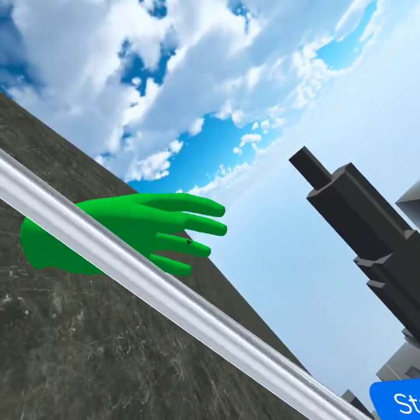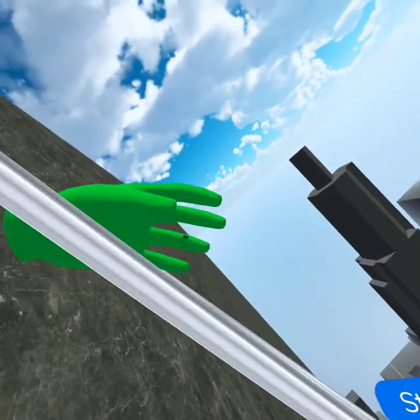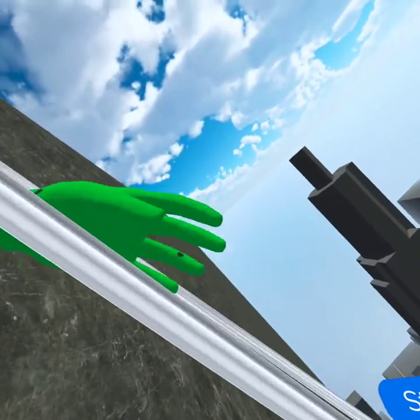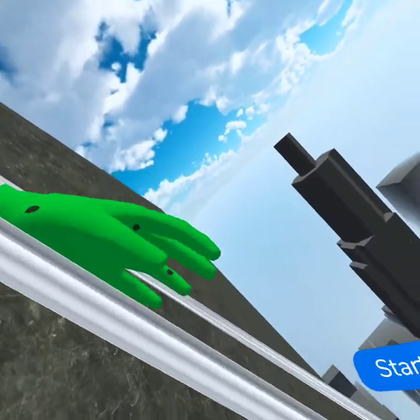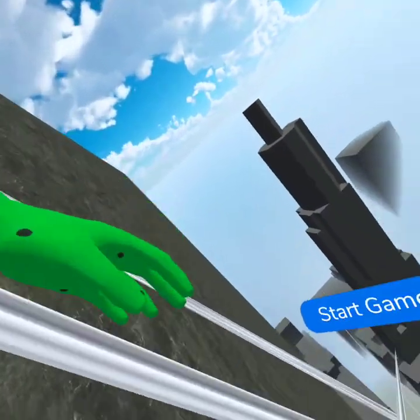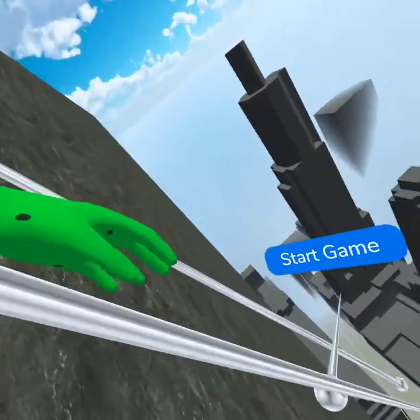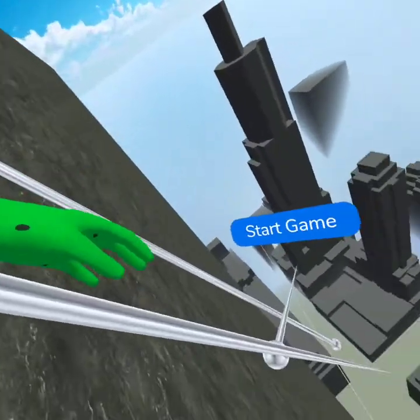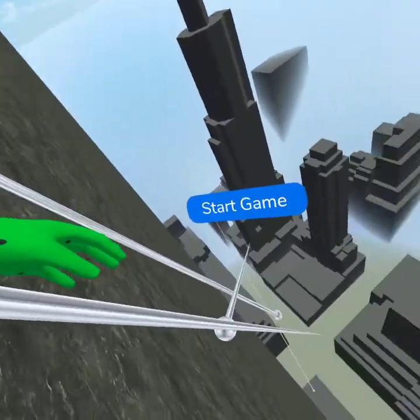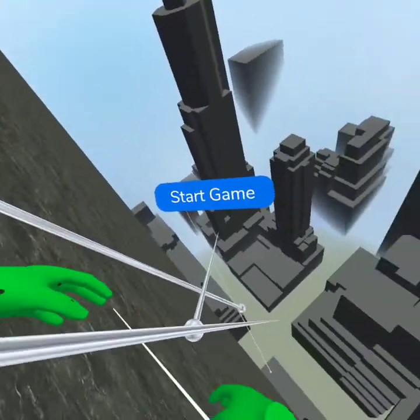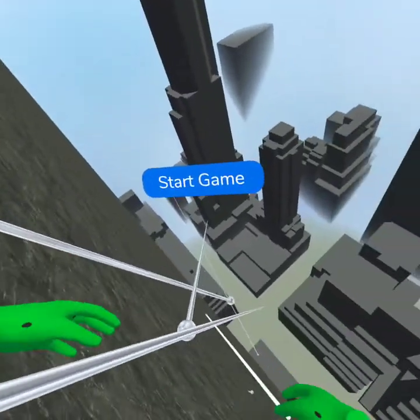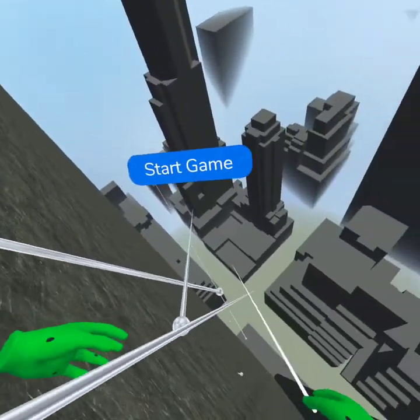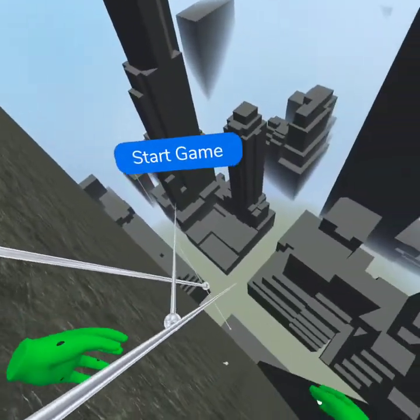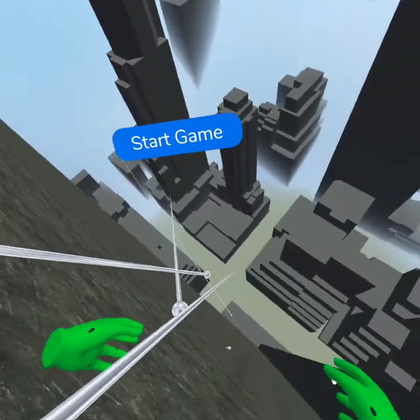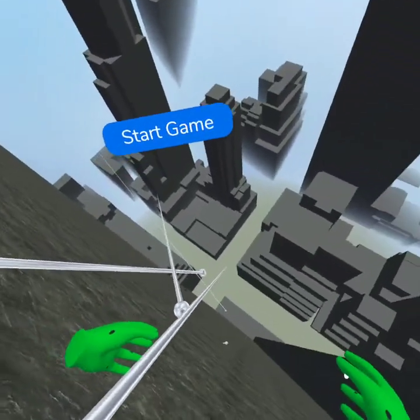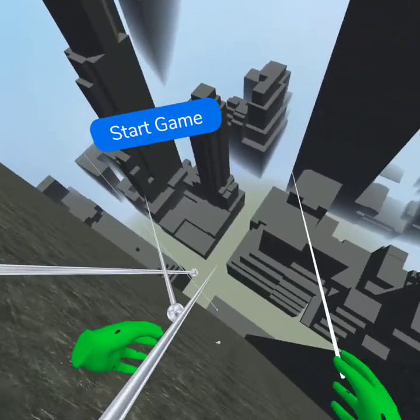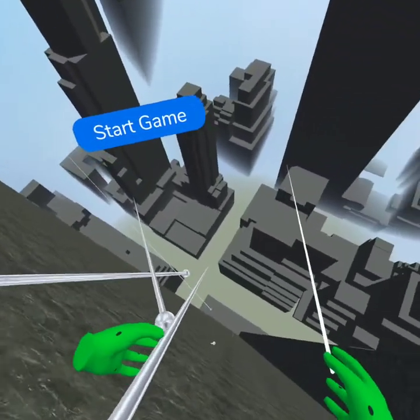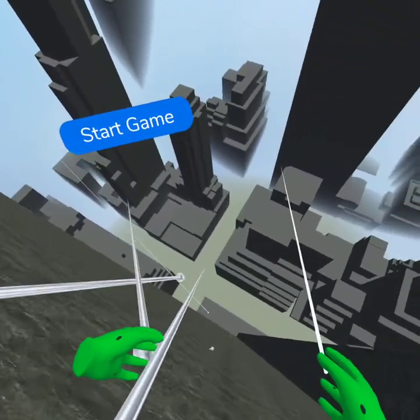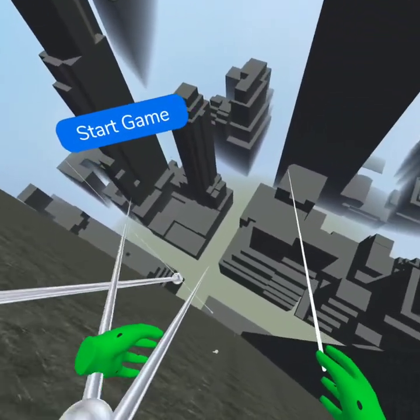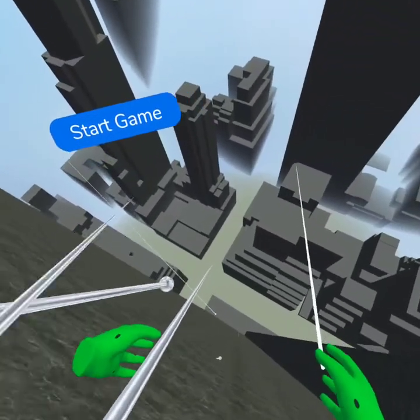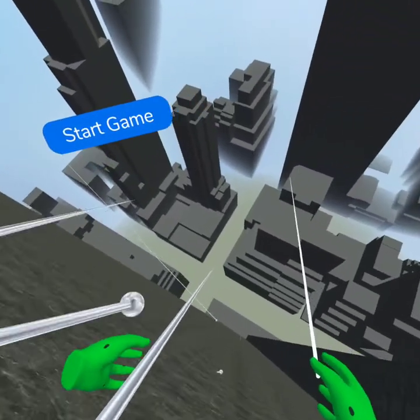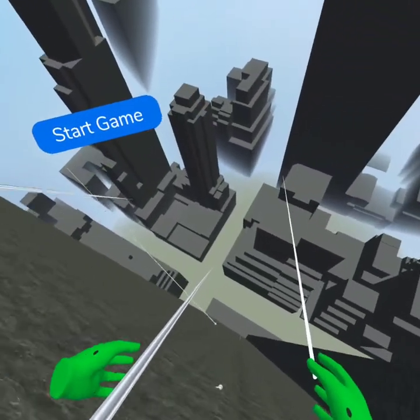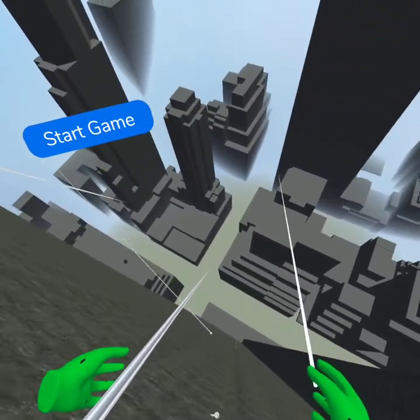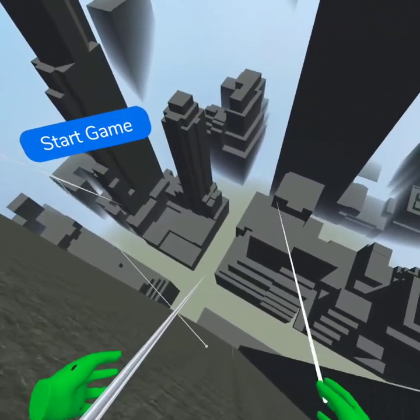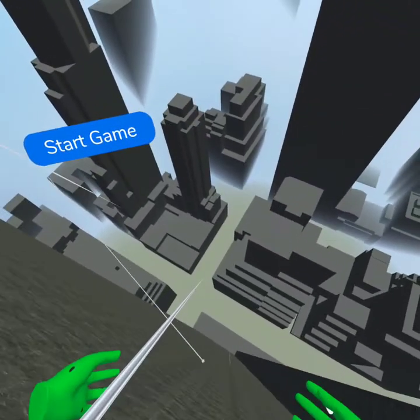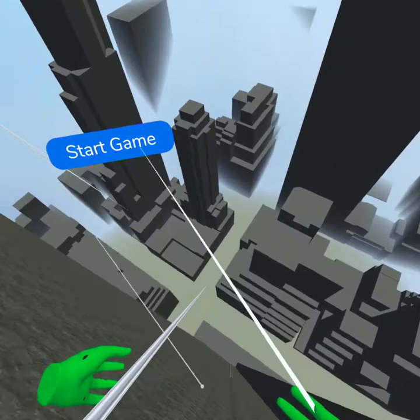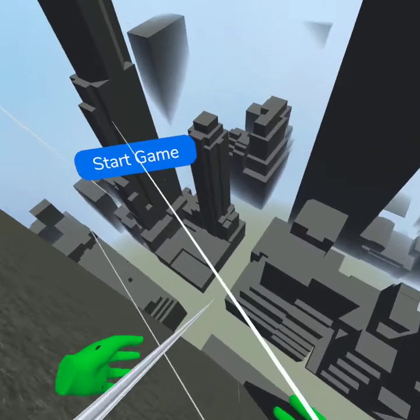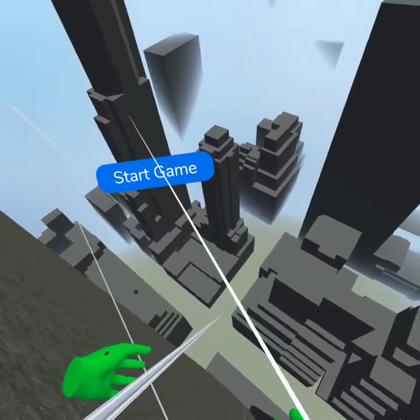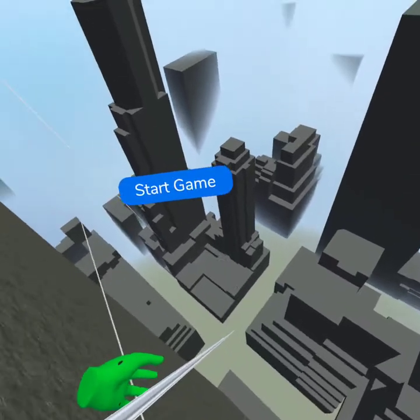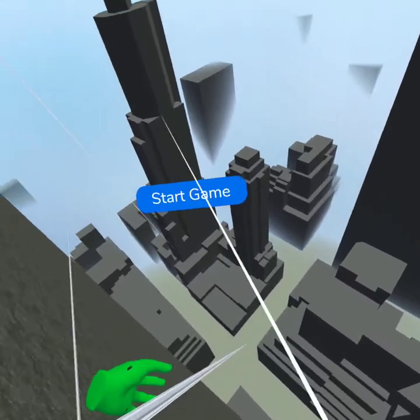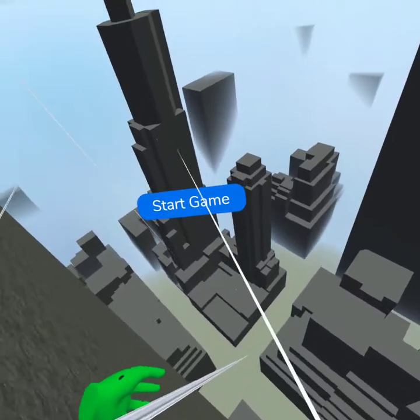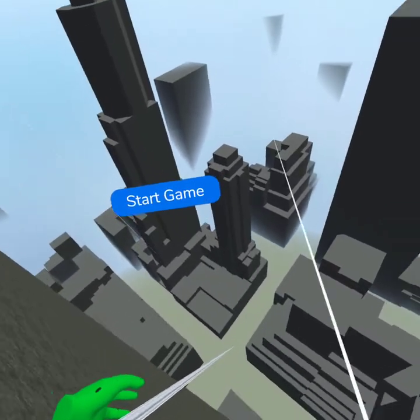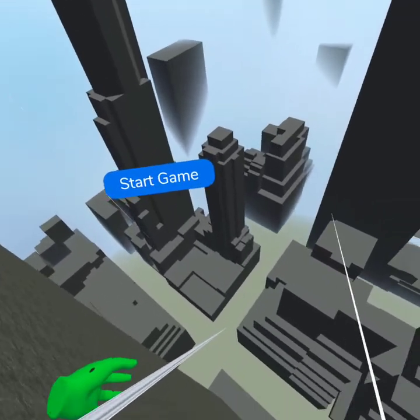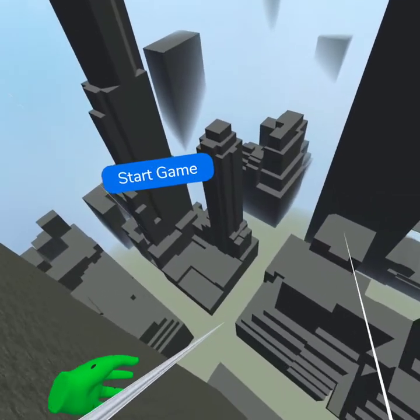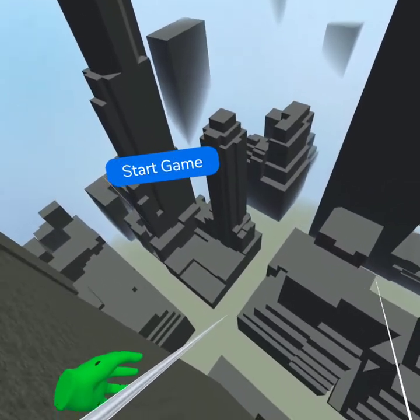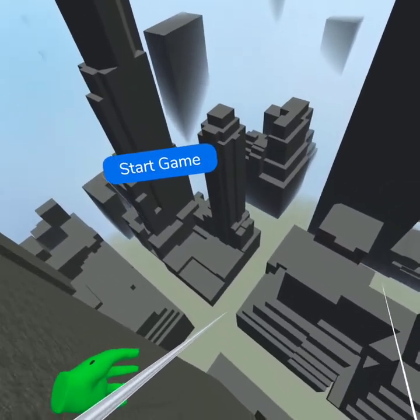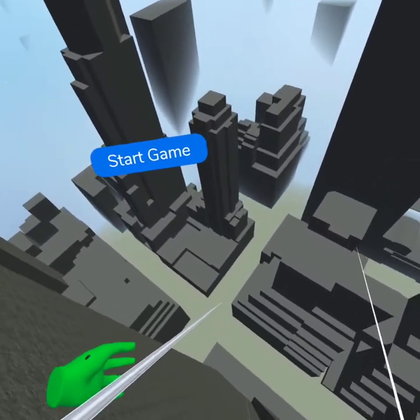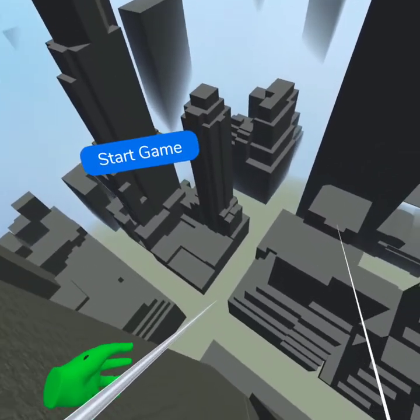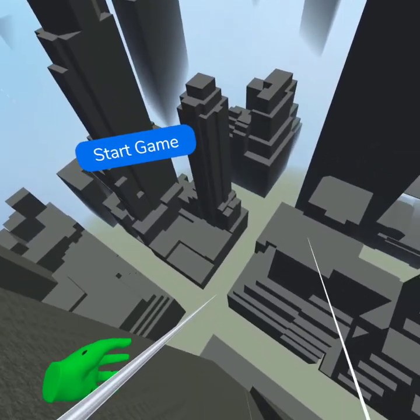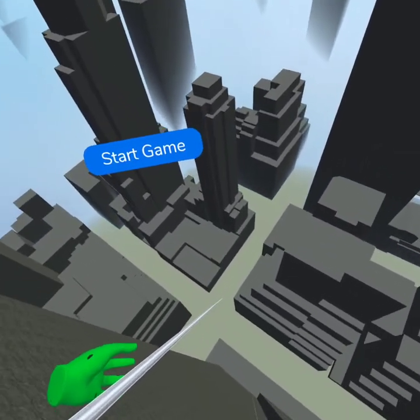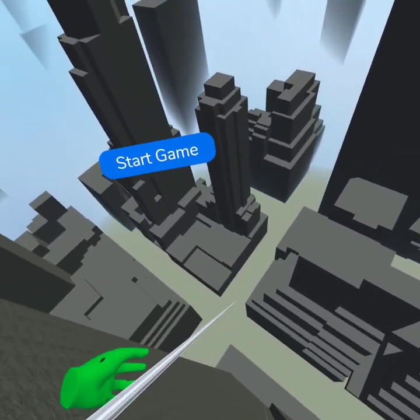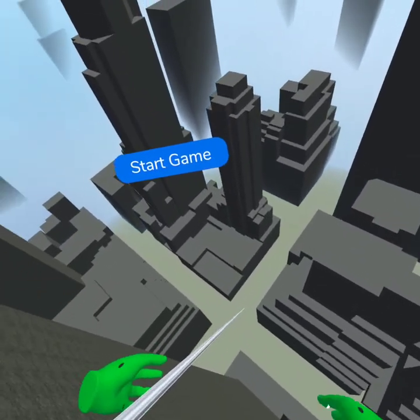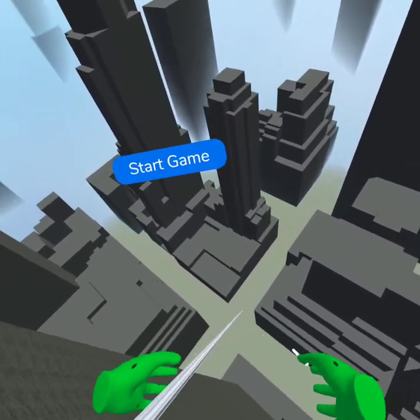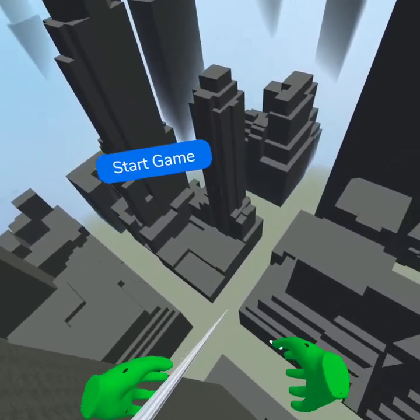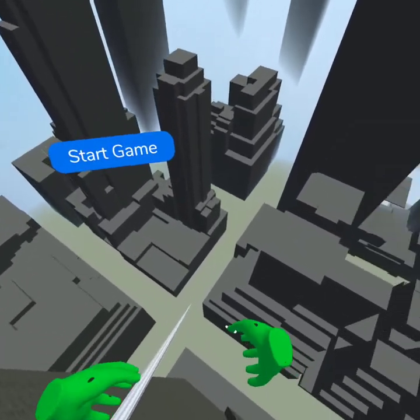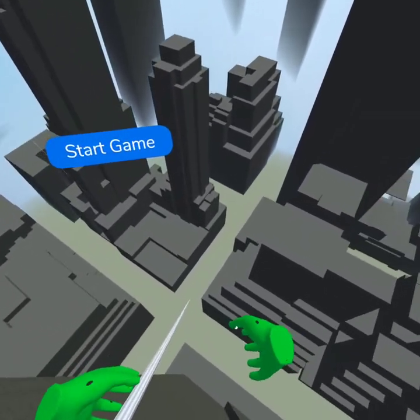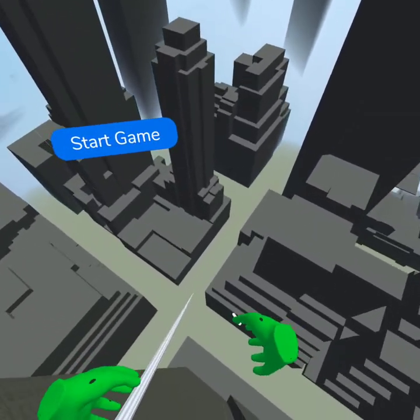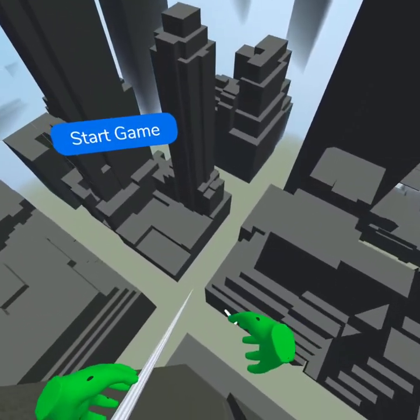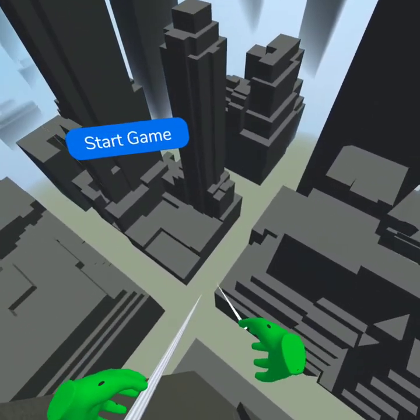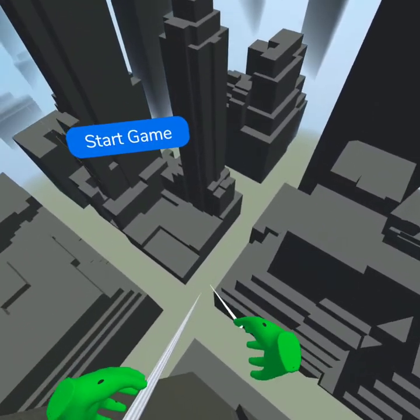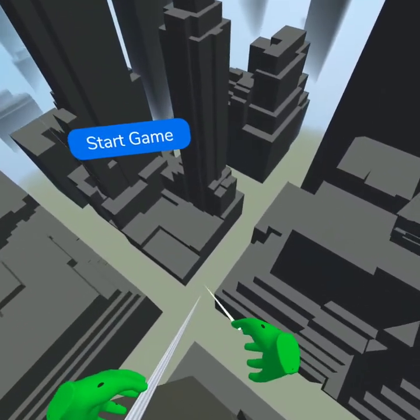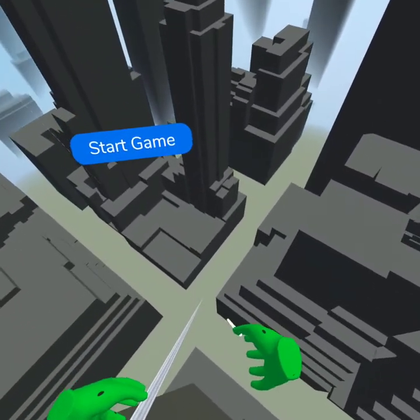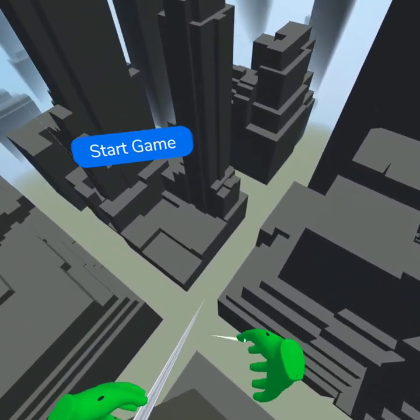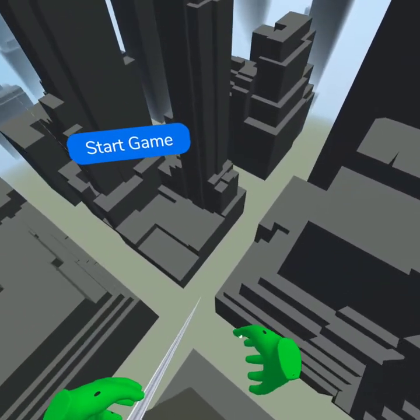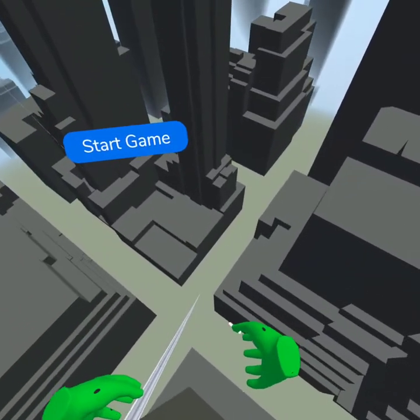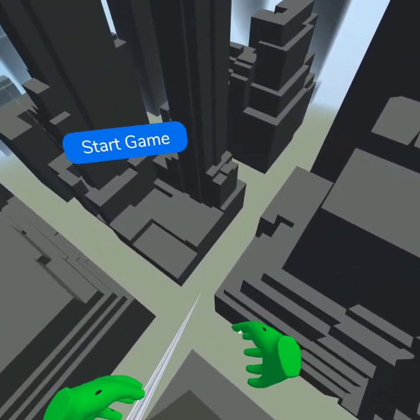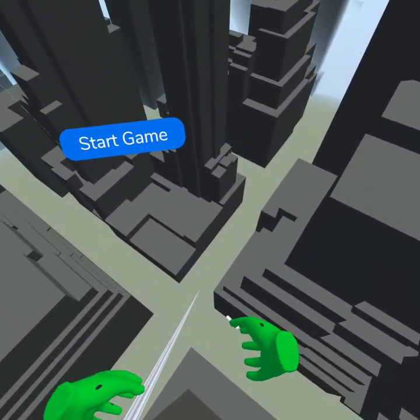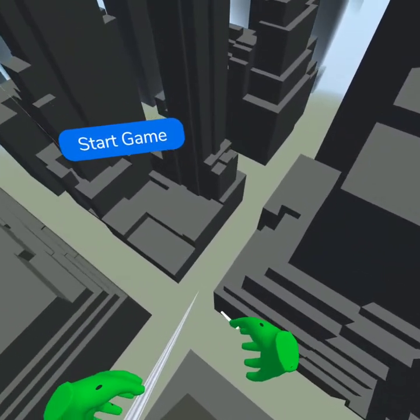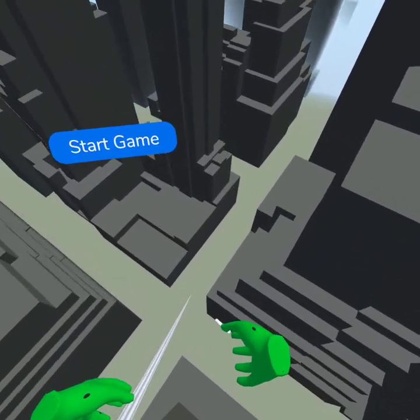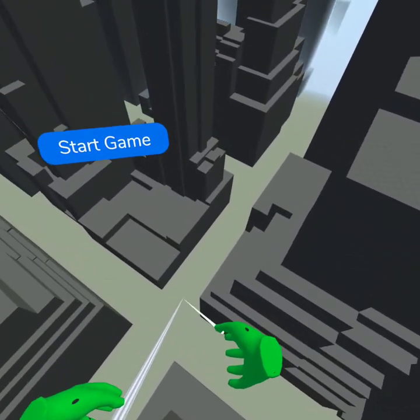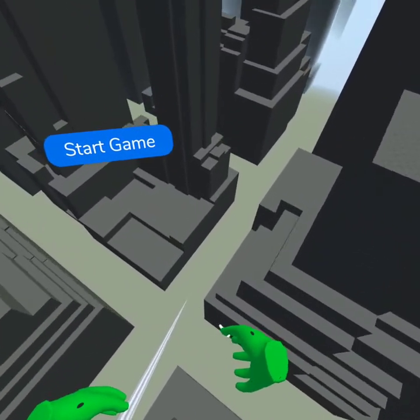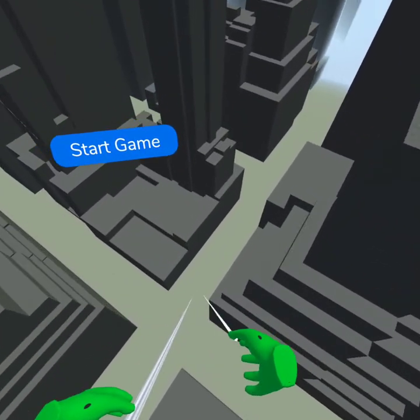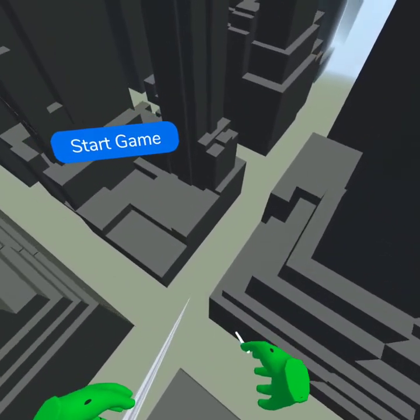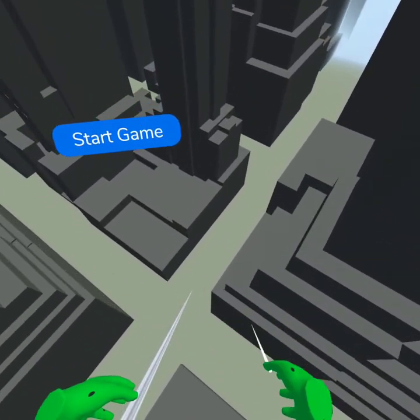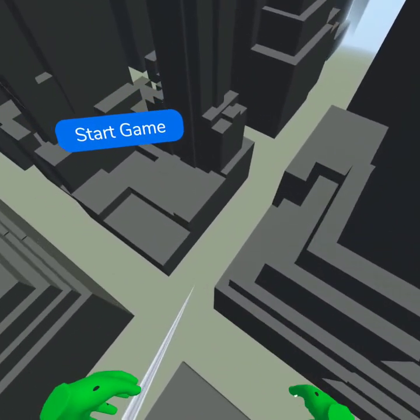What you can do is grab onto your web and then push forward on your left joystick, and it basically makes a zip line.